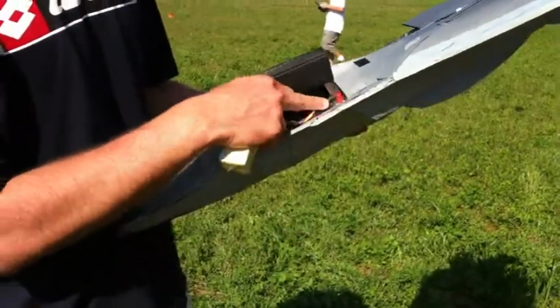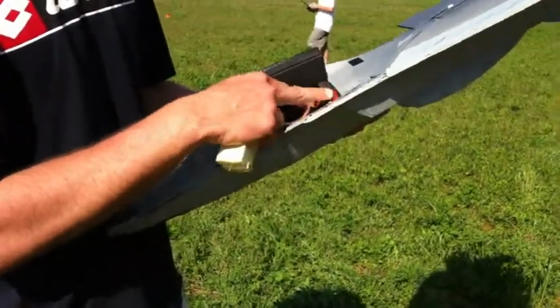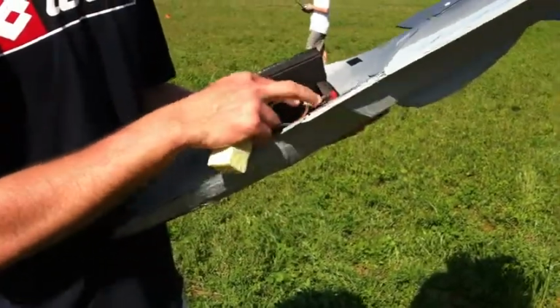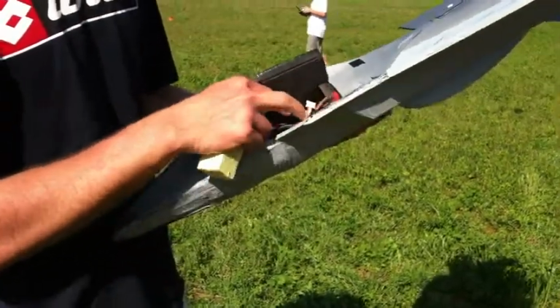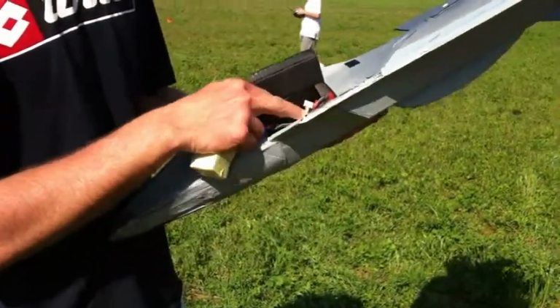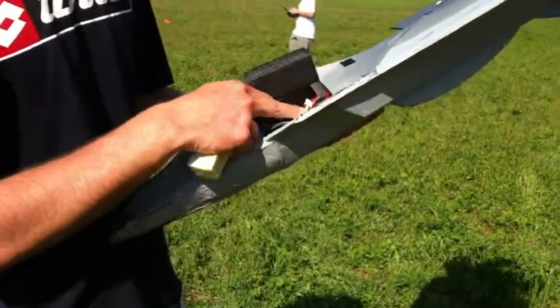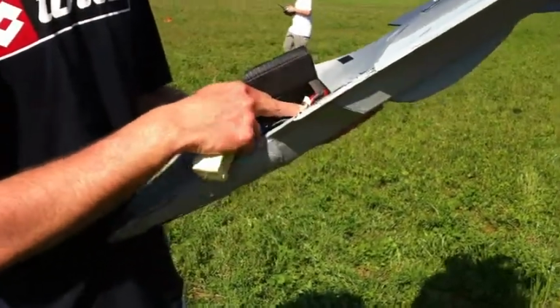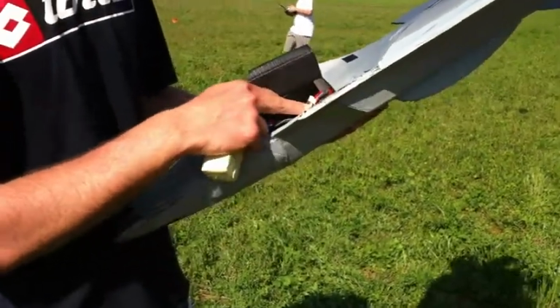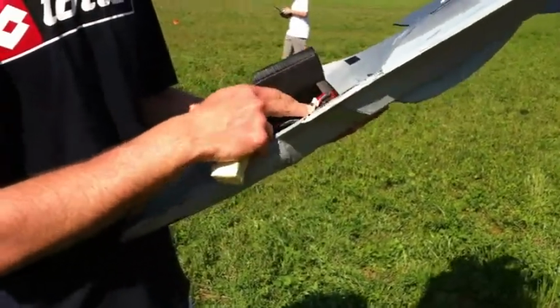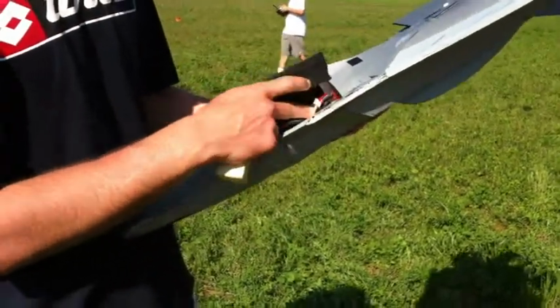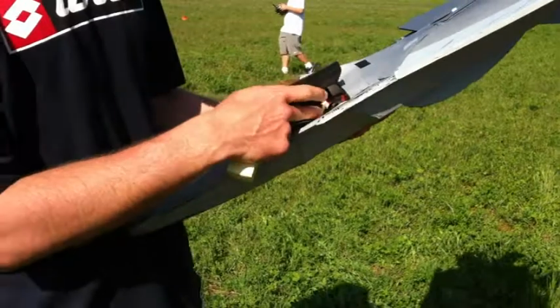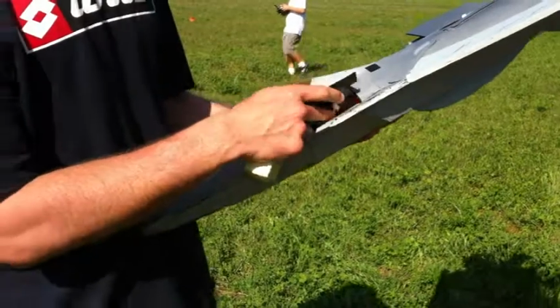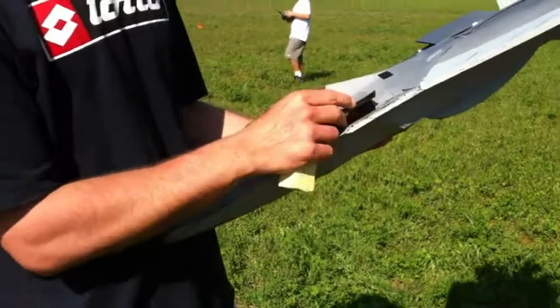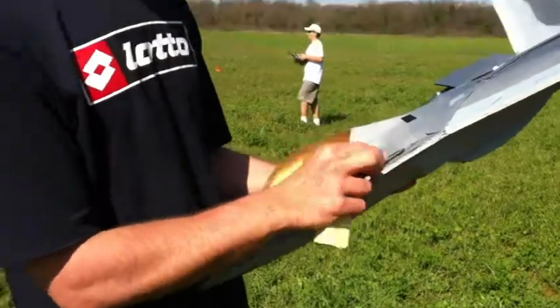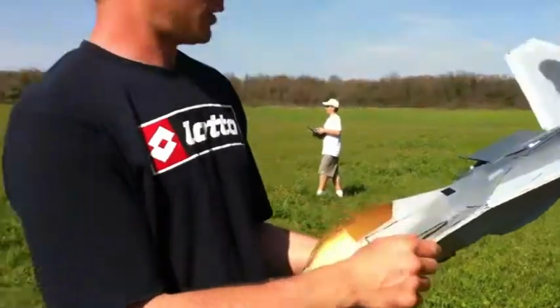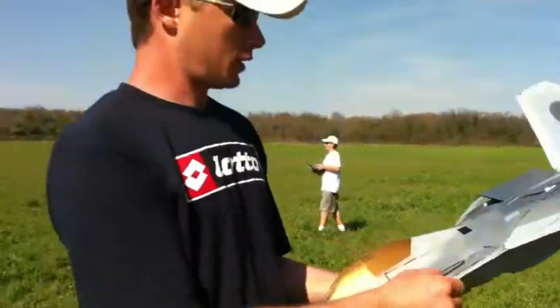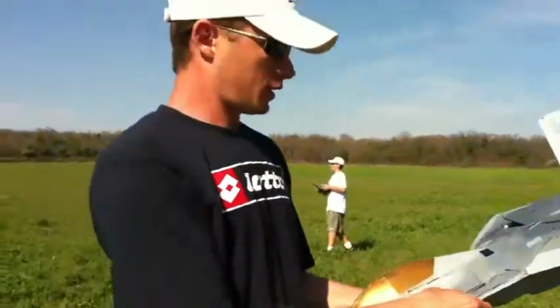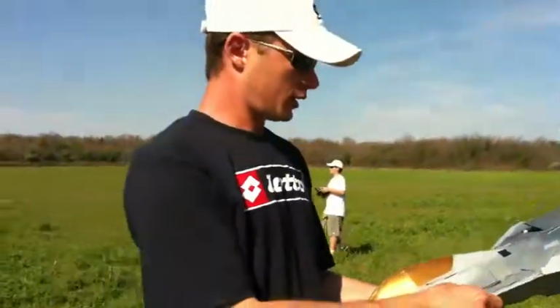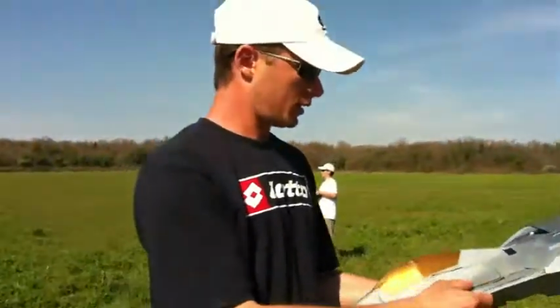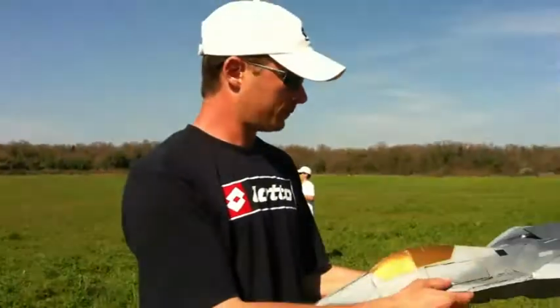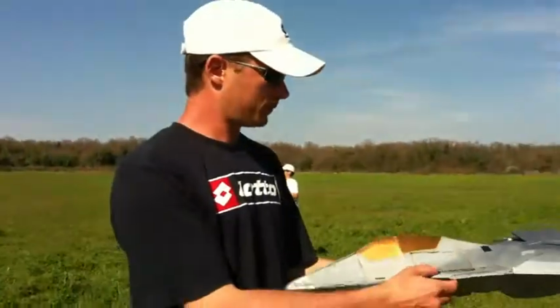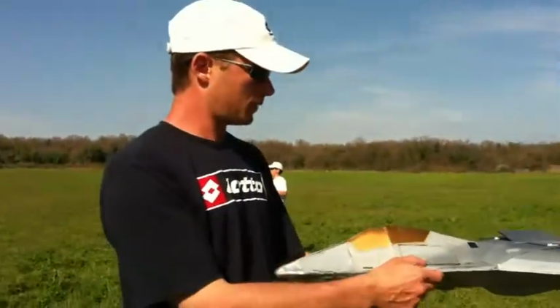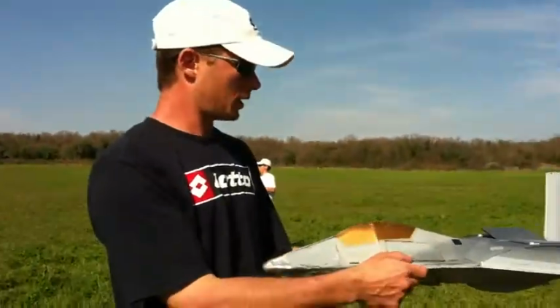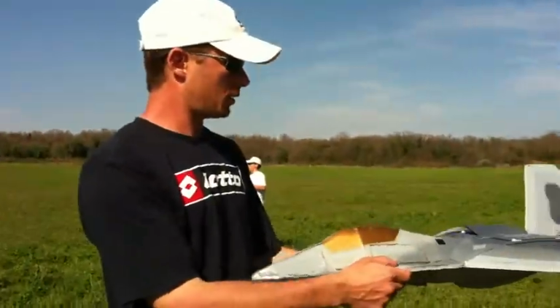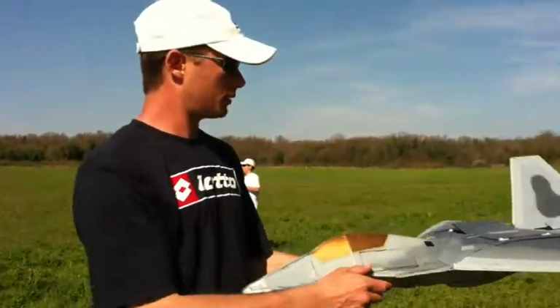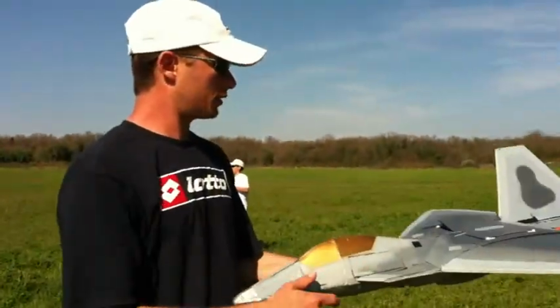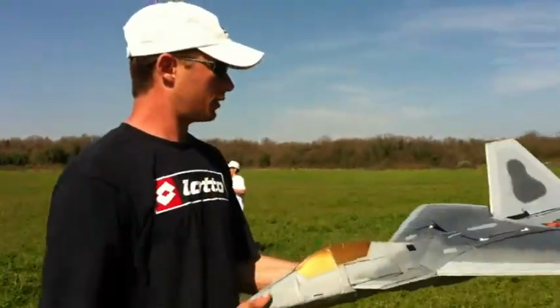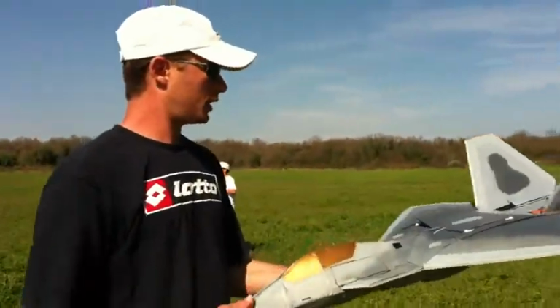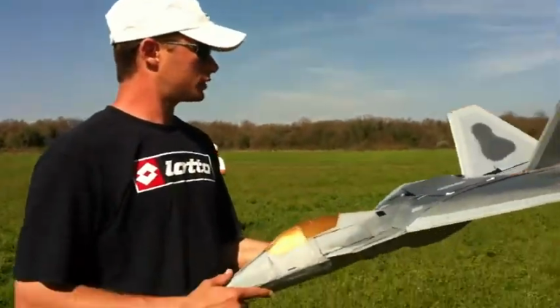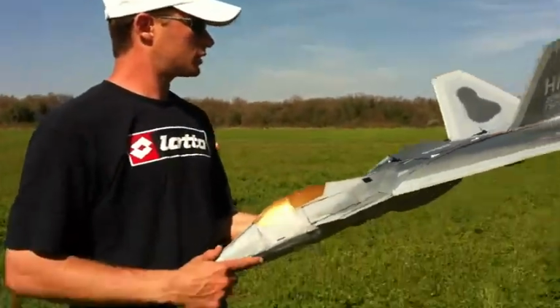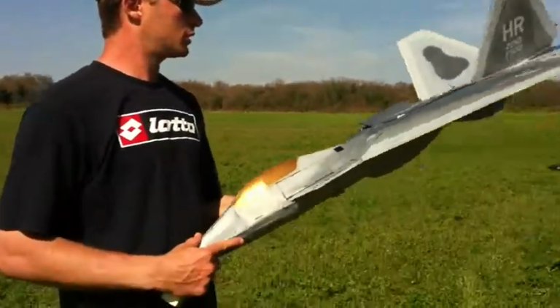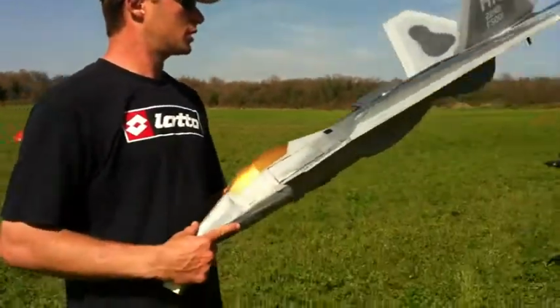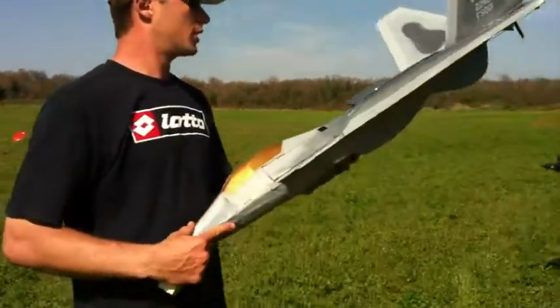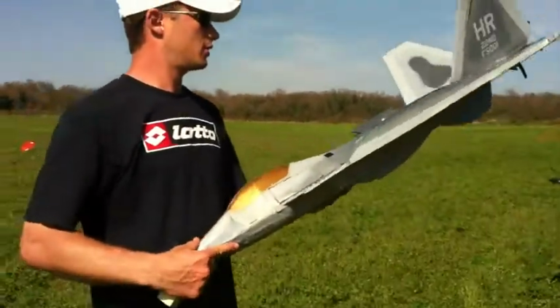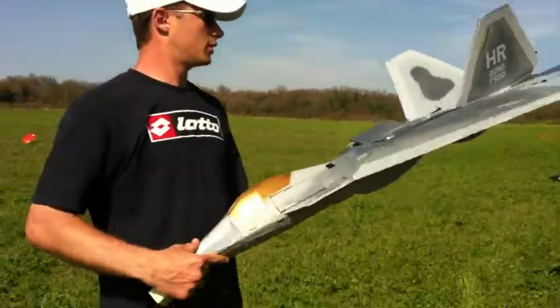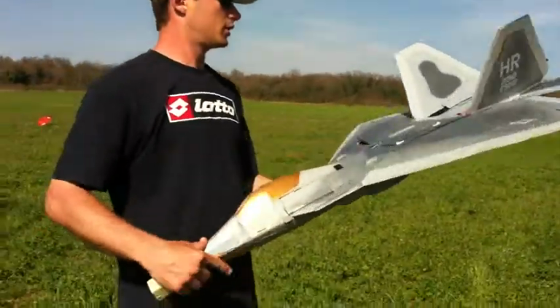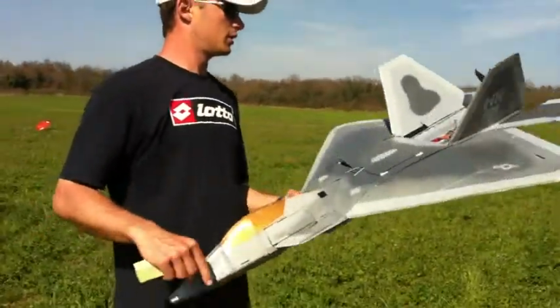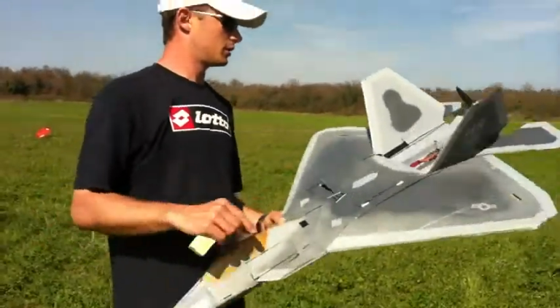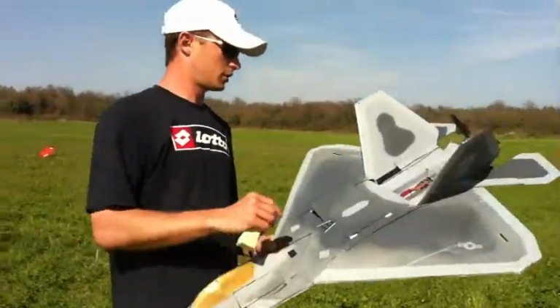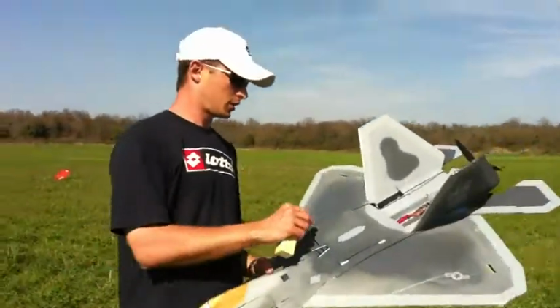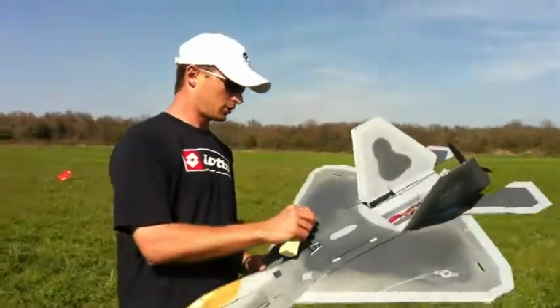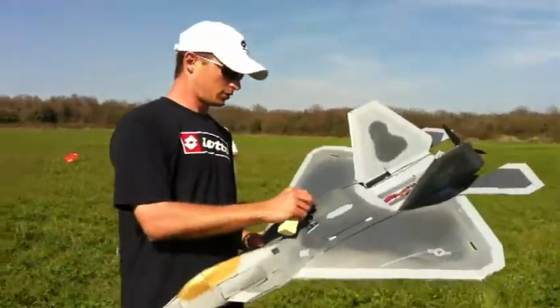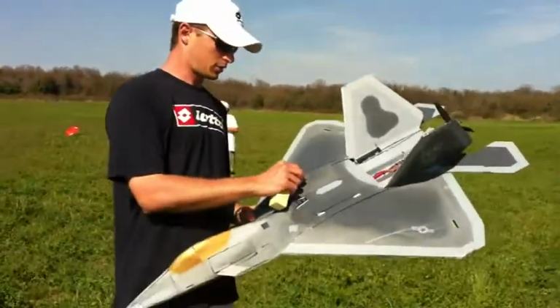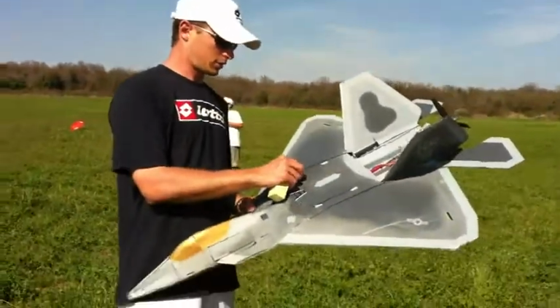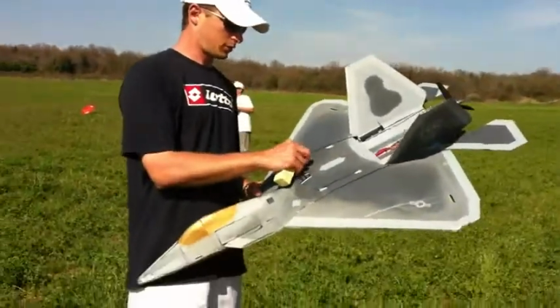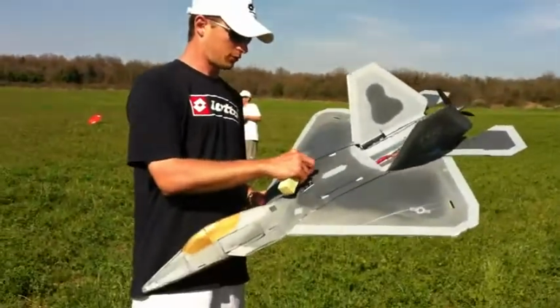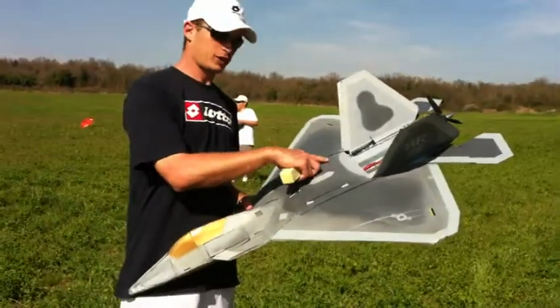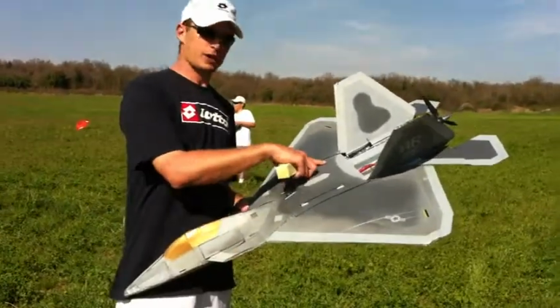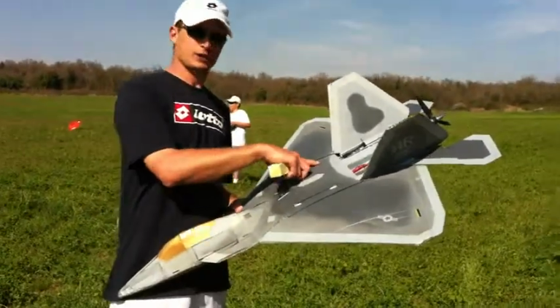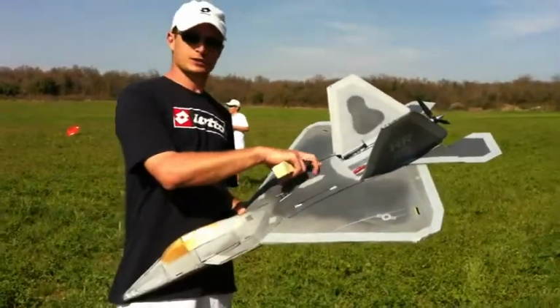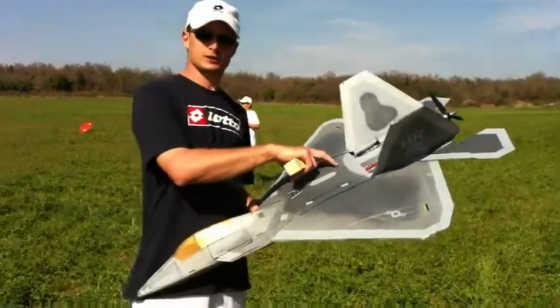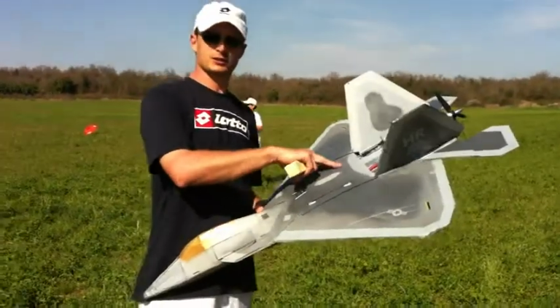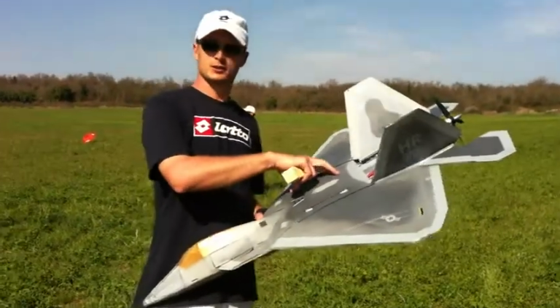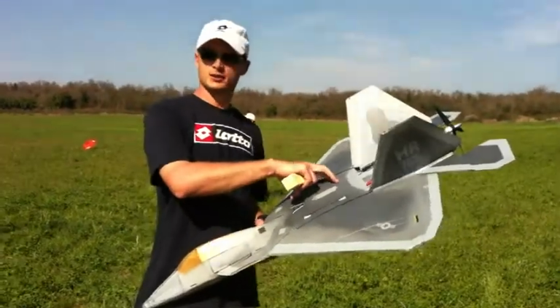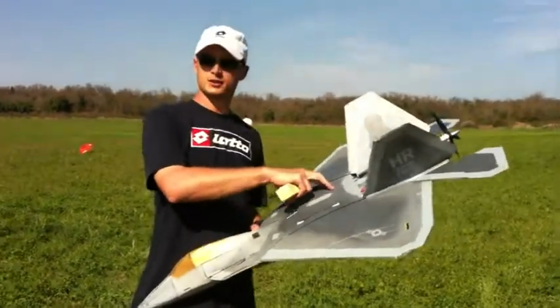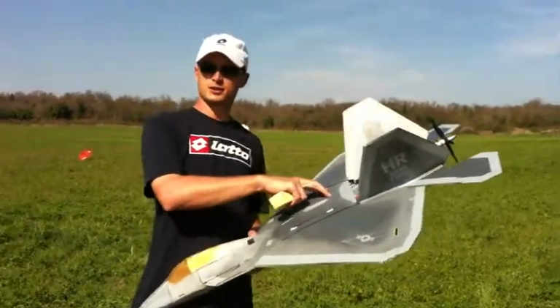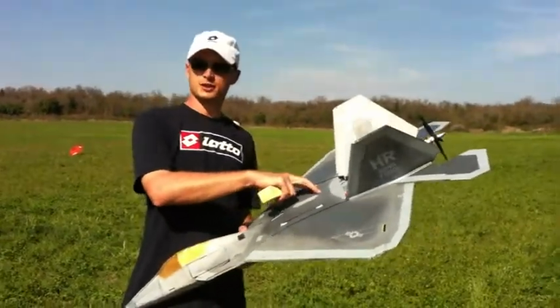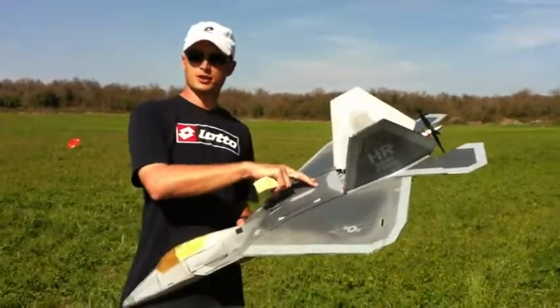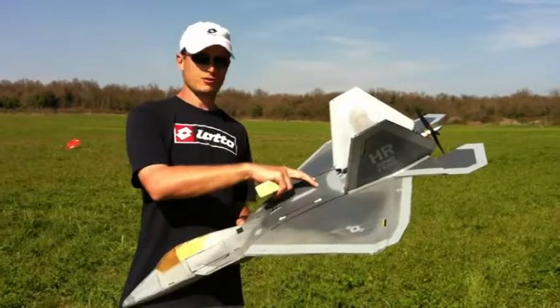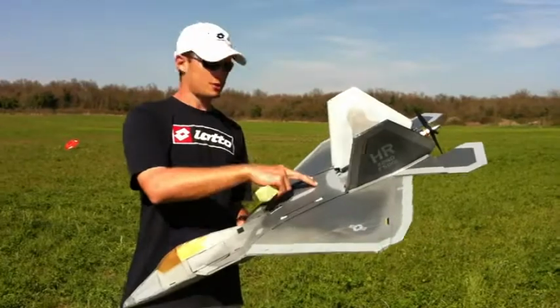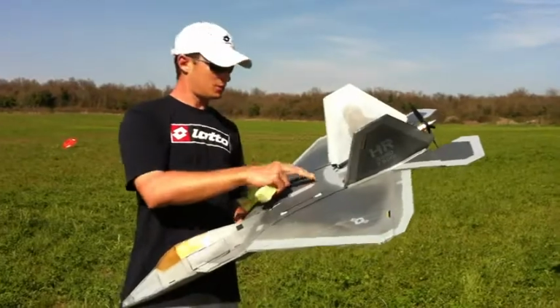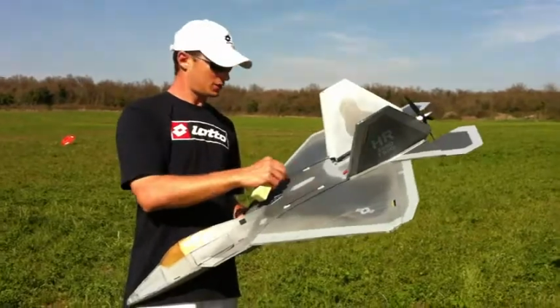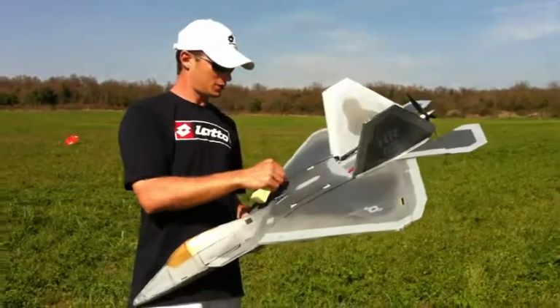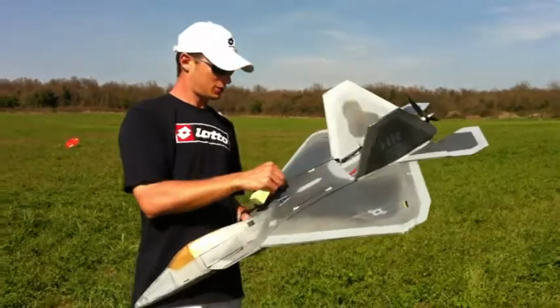This is my first aircraft and now we are going to launch it in the air and take a look at how it flies. Thank you very much.